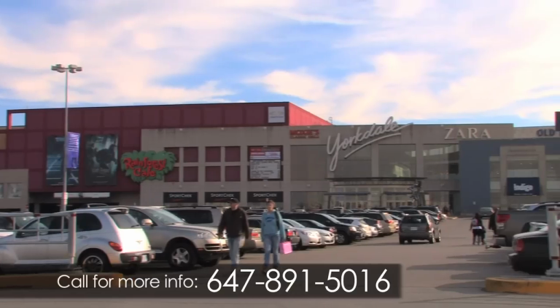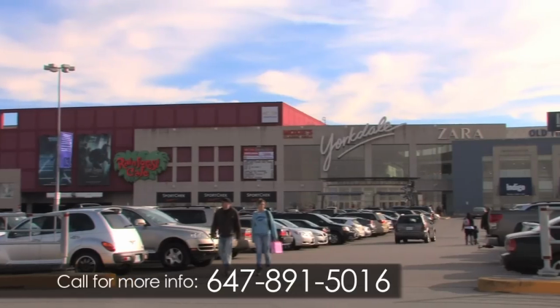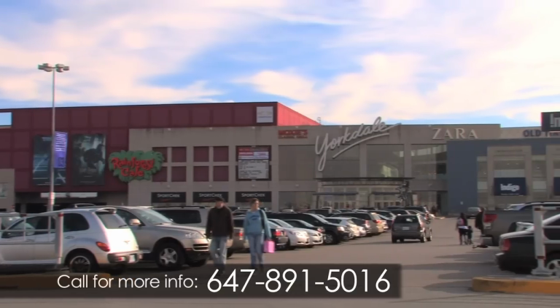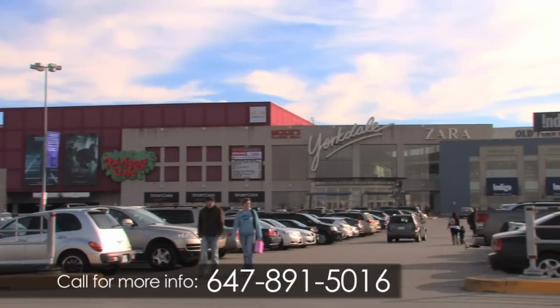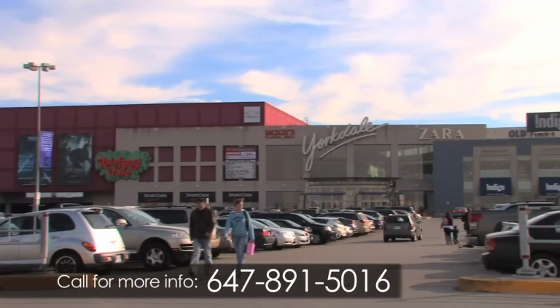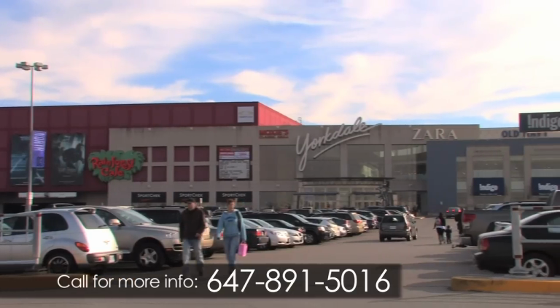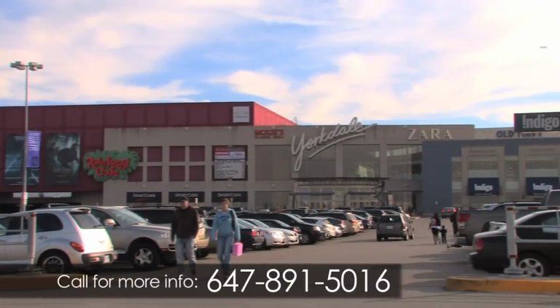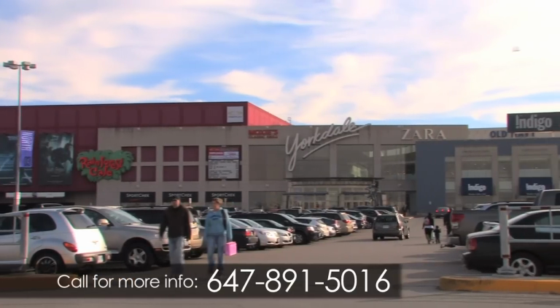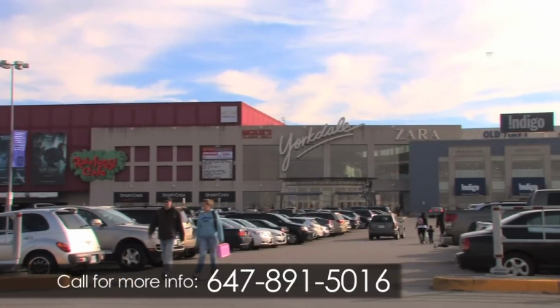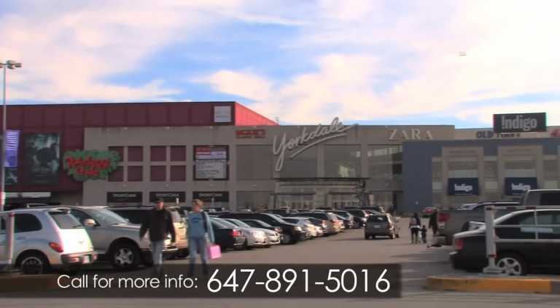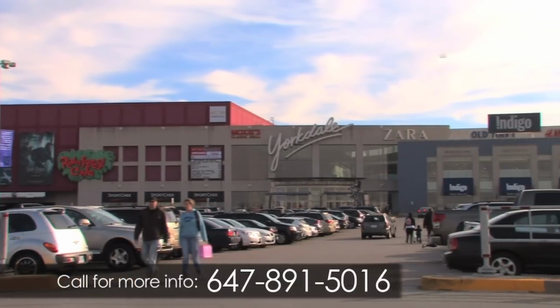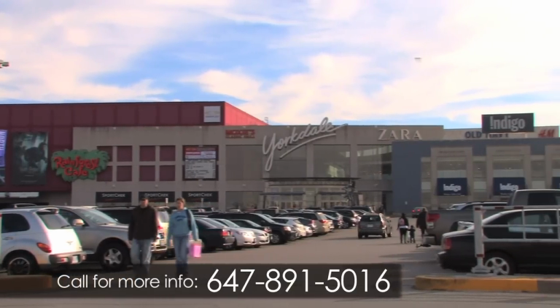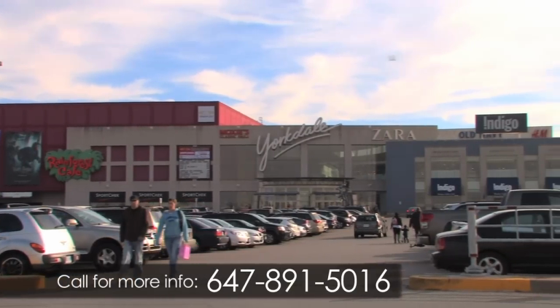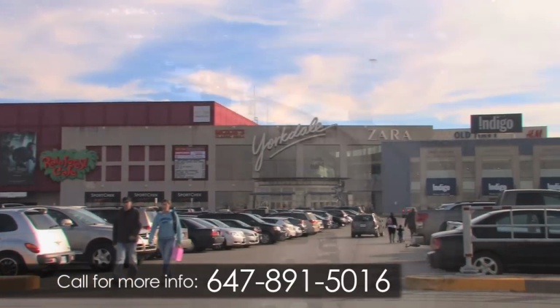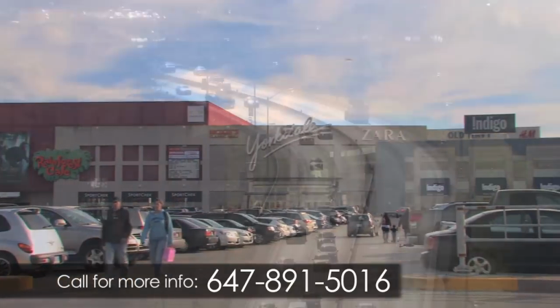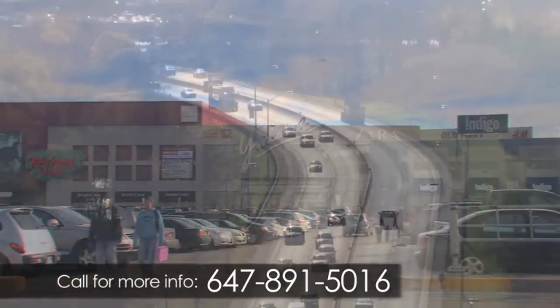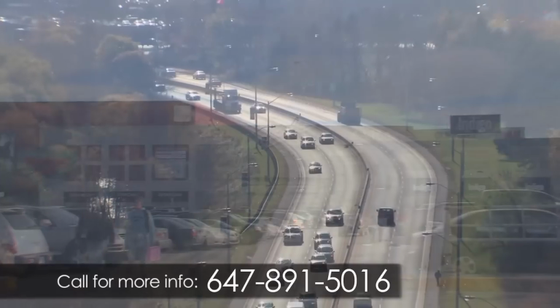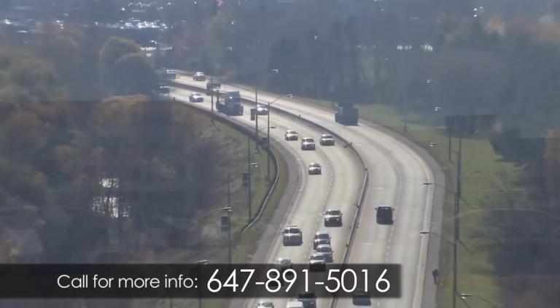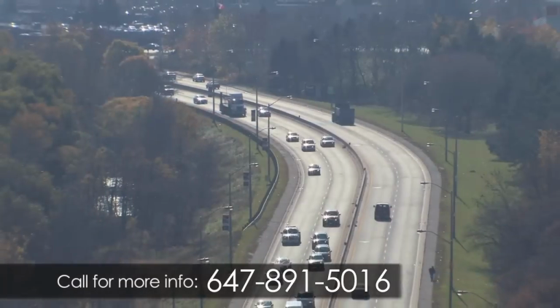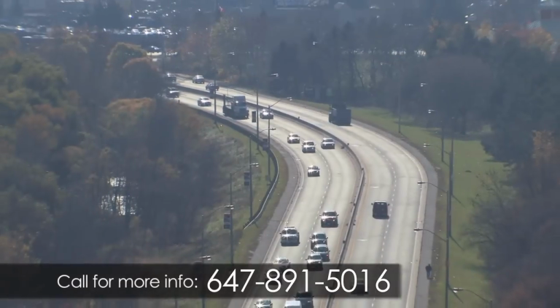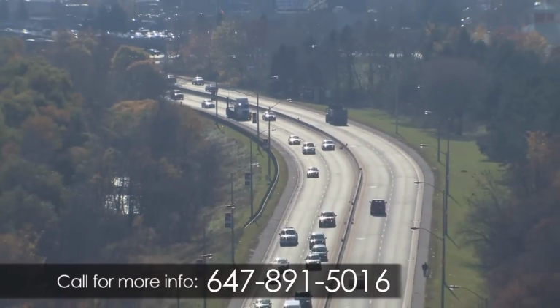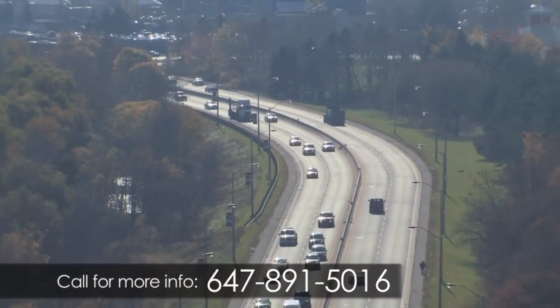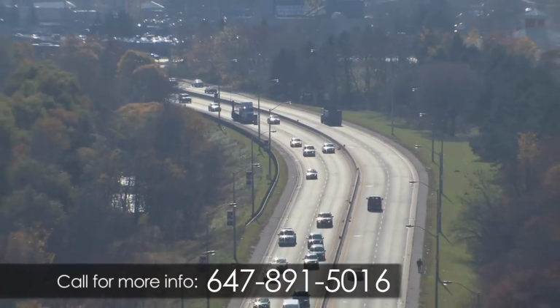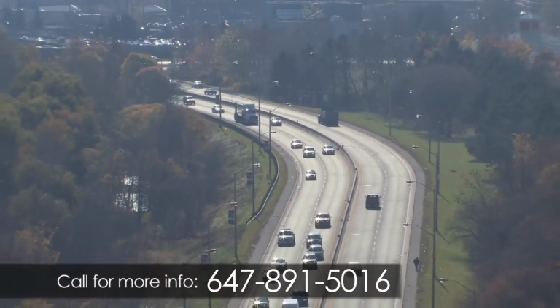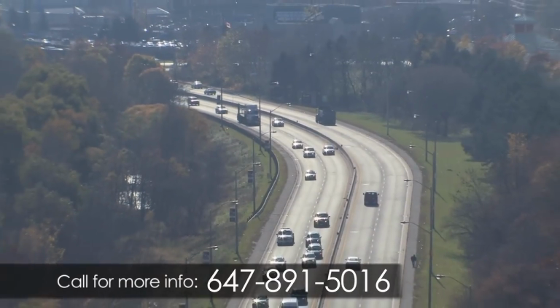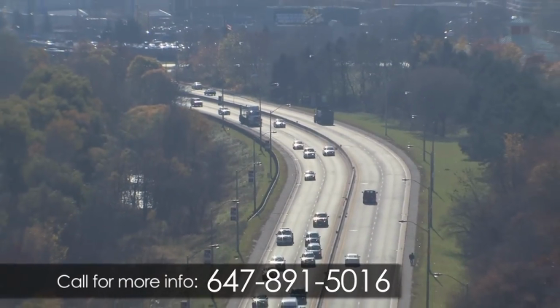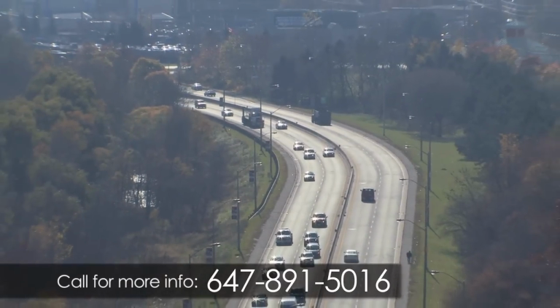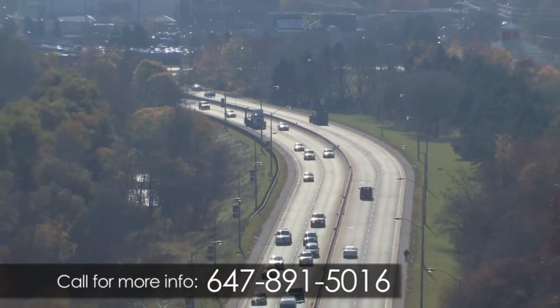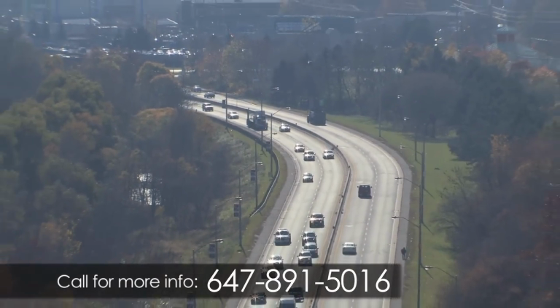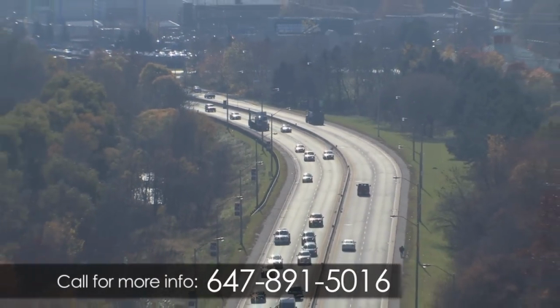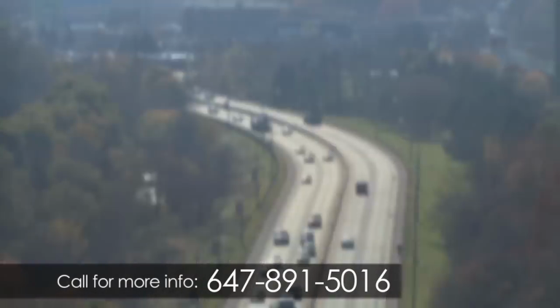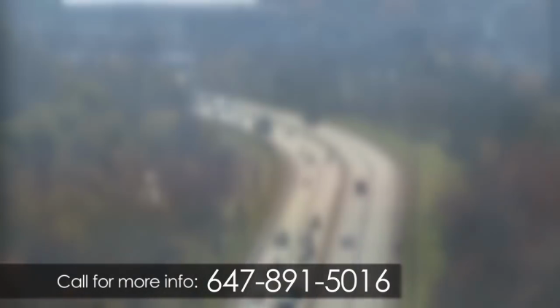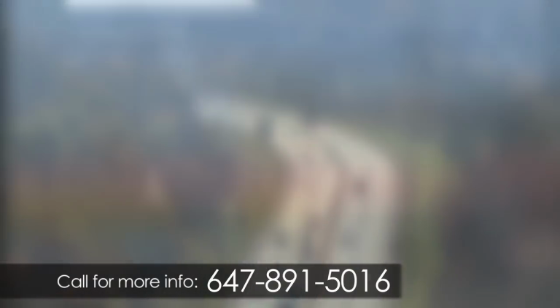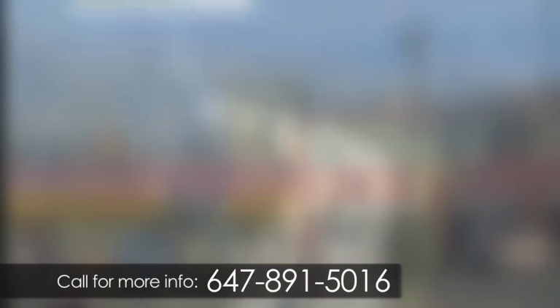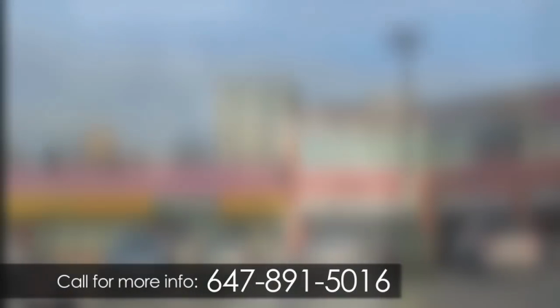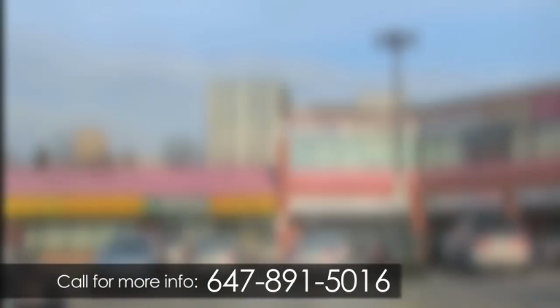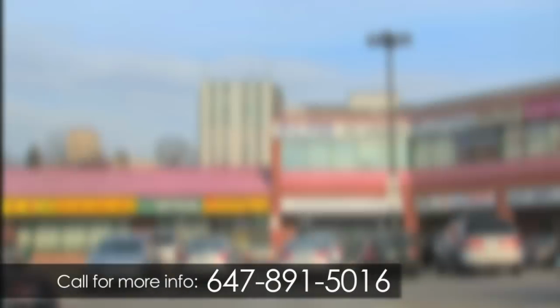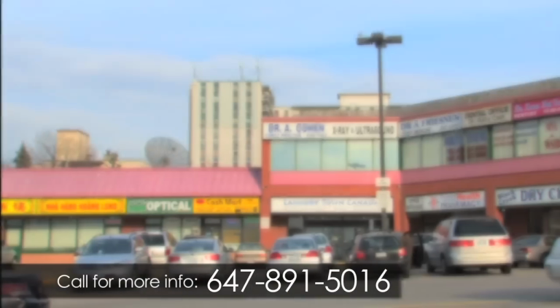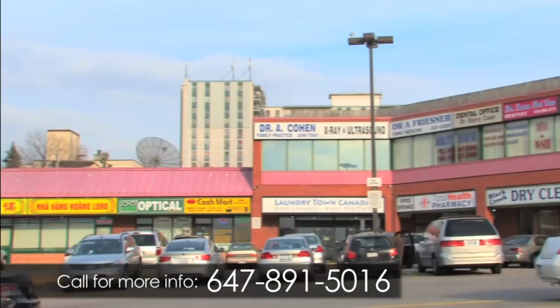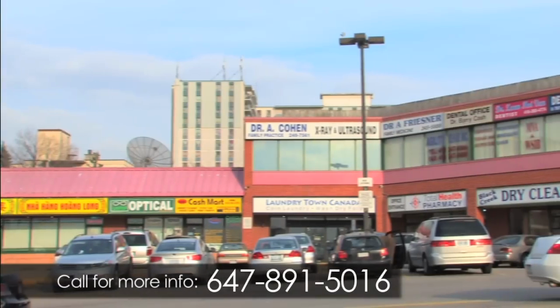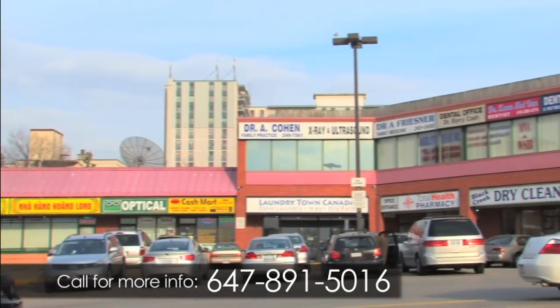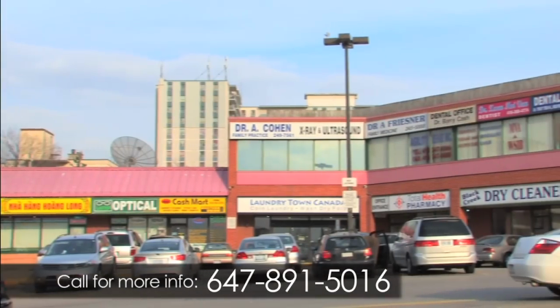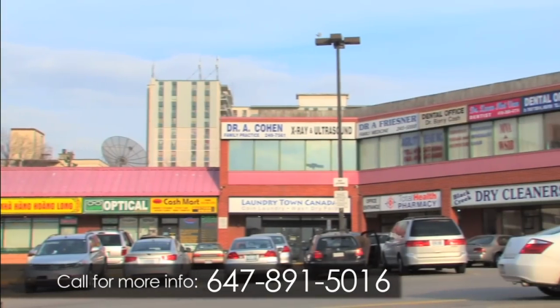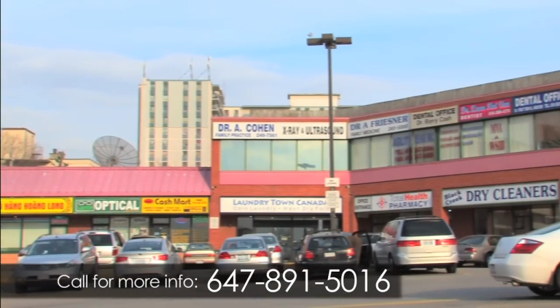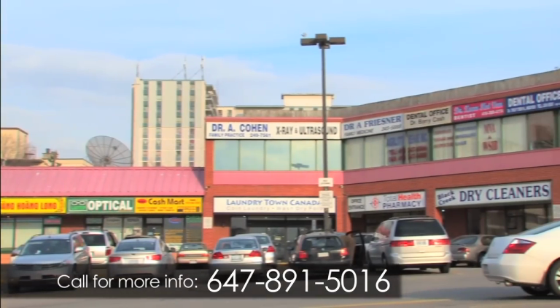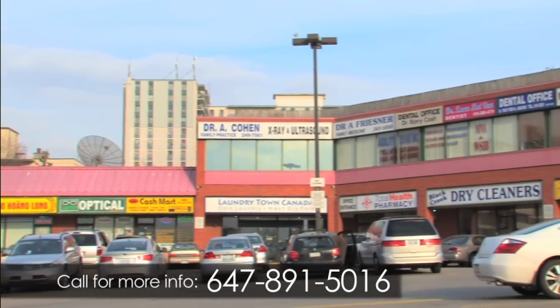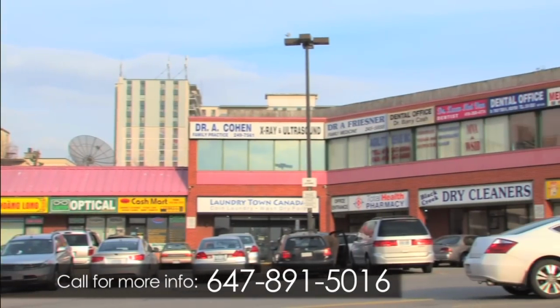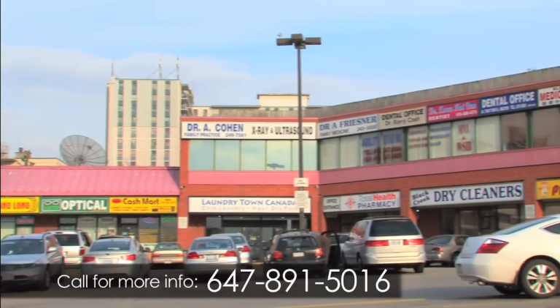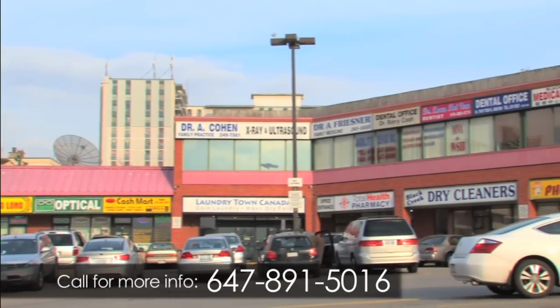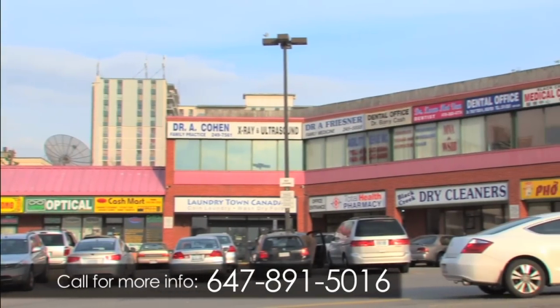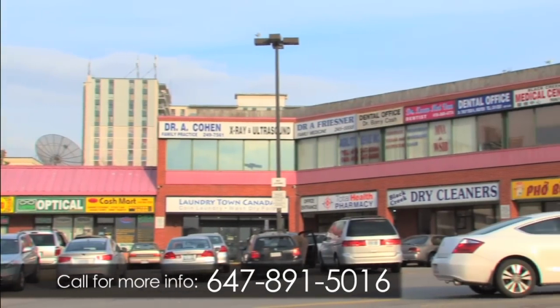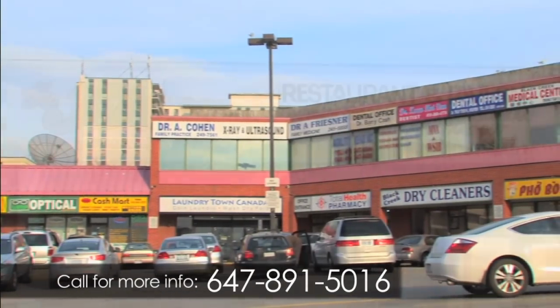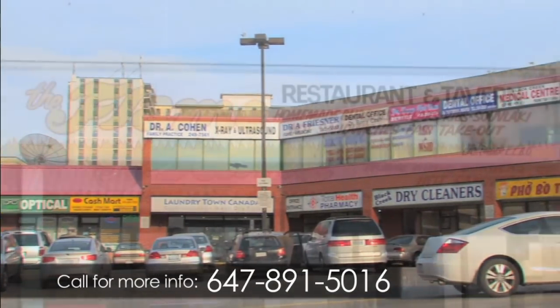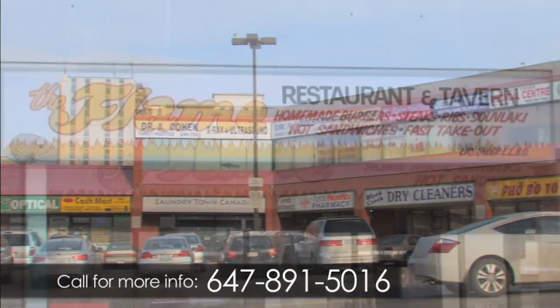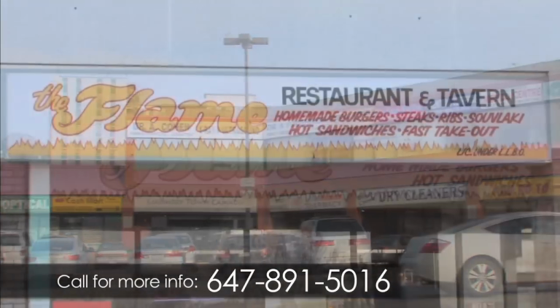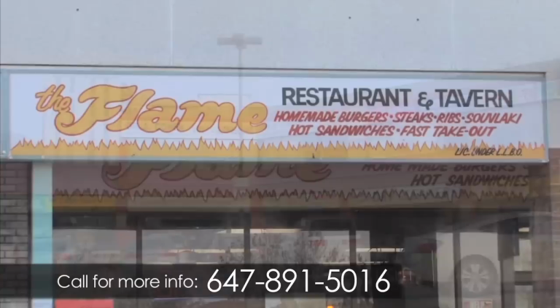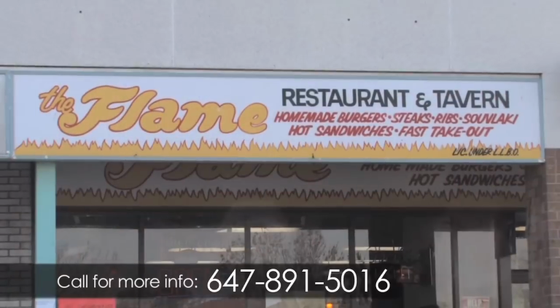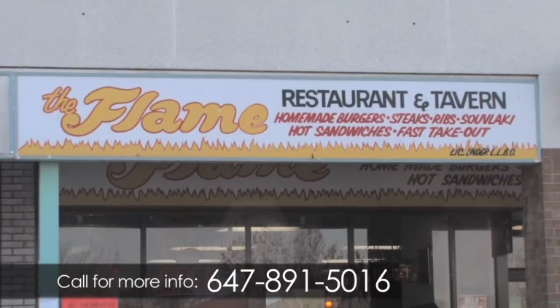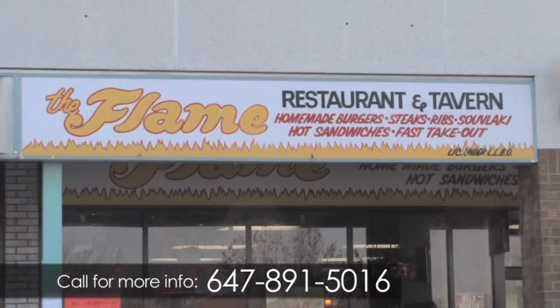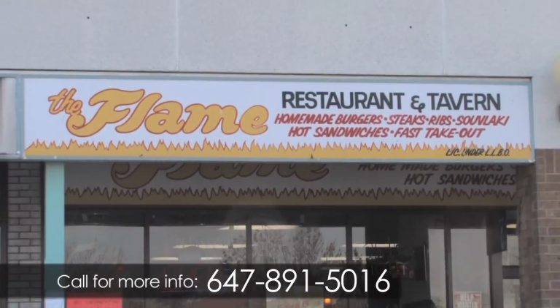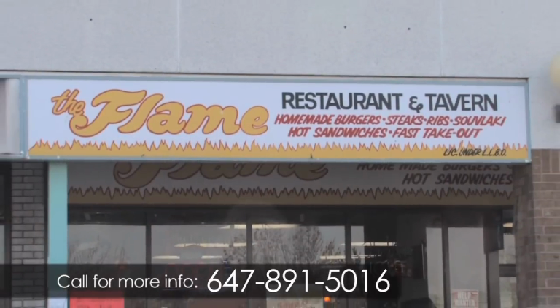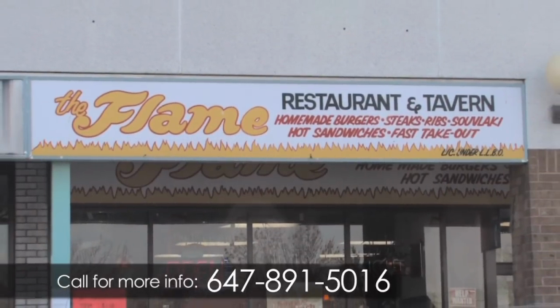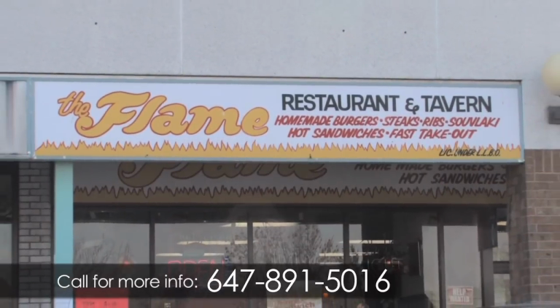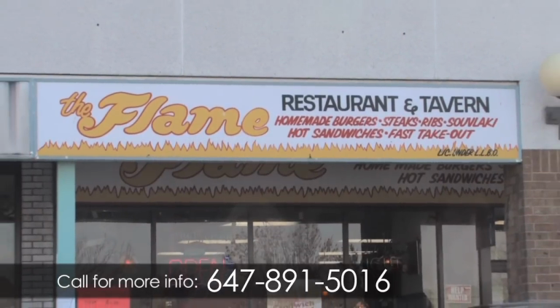Yorkdale Shopping Center is also just a quick drive from the building. There are many great restaurants and pubs within the area, such as the Flame Restaurant and Tavern.